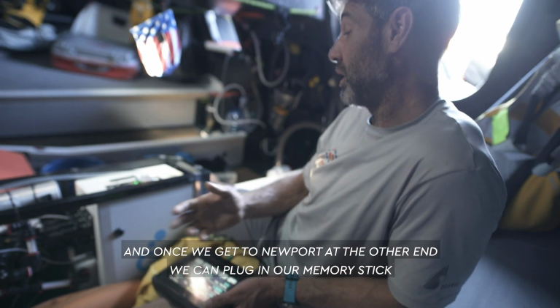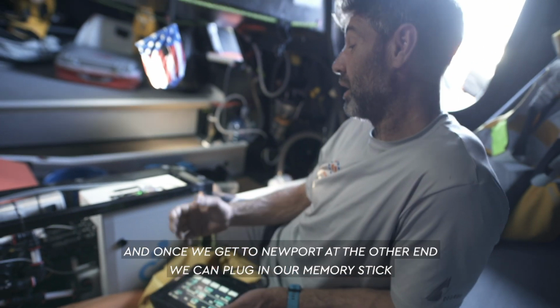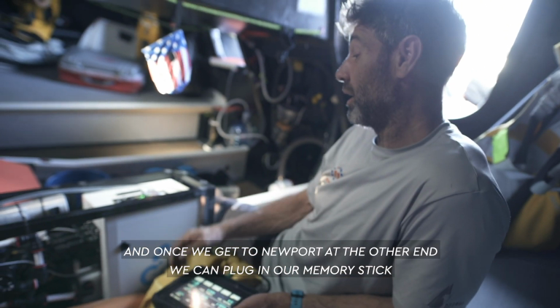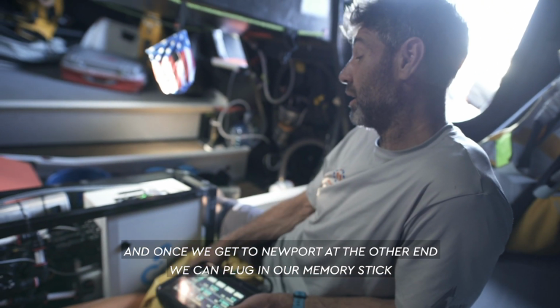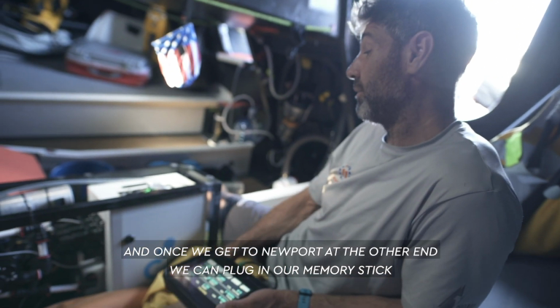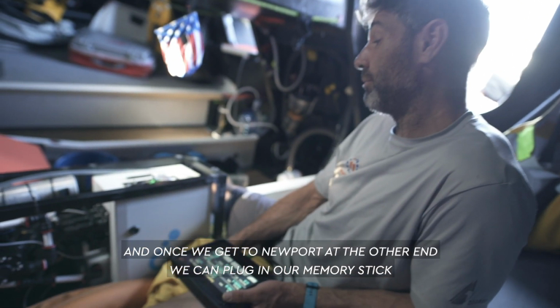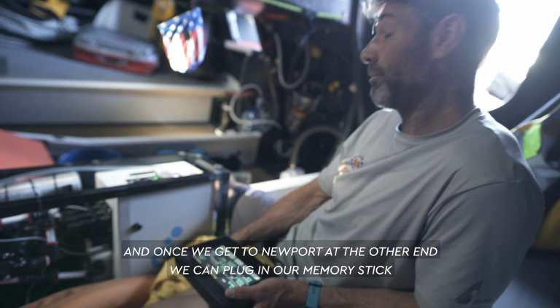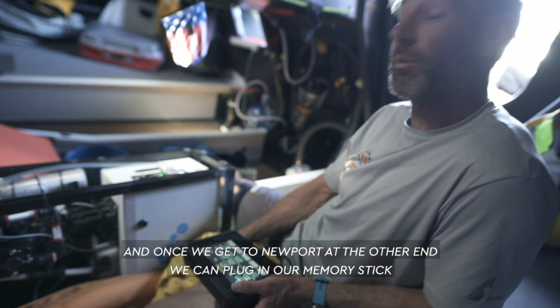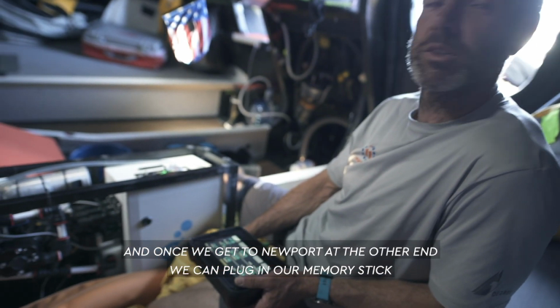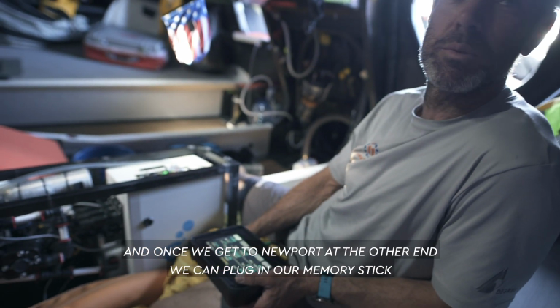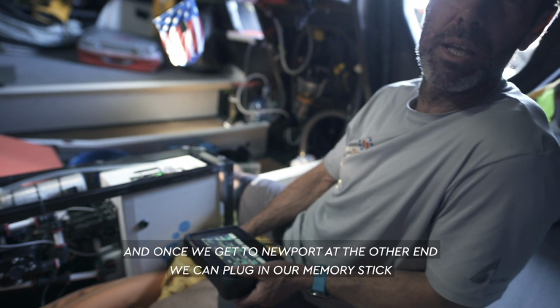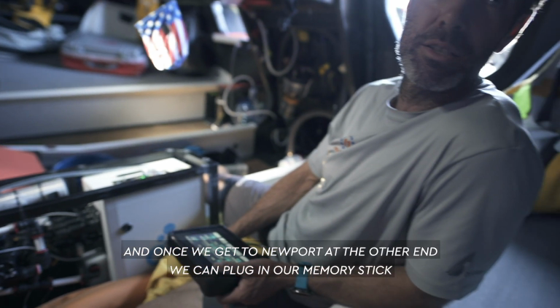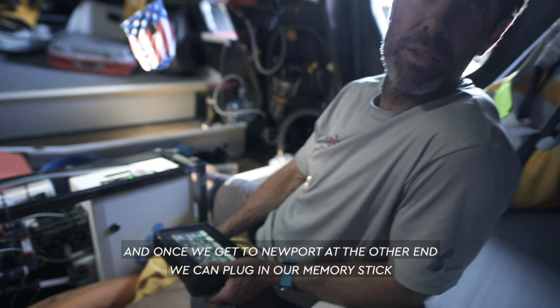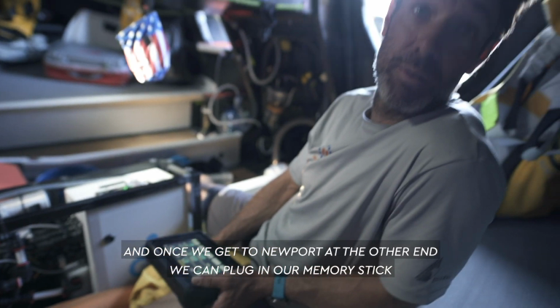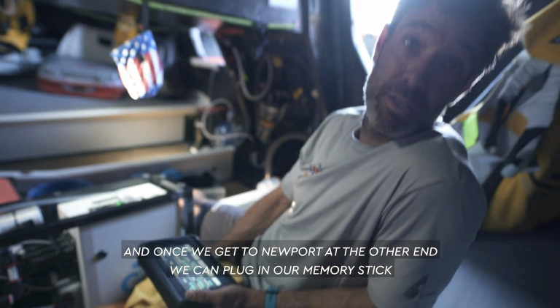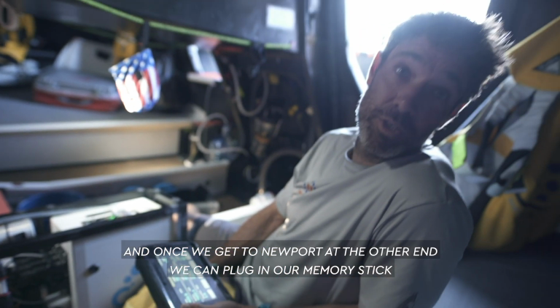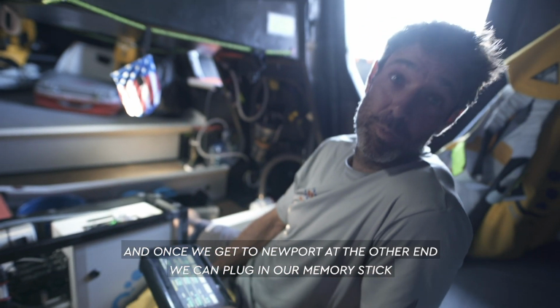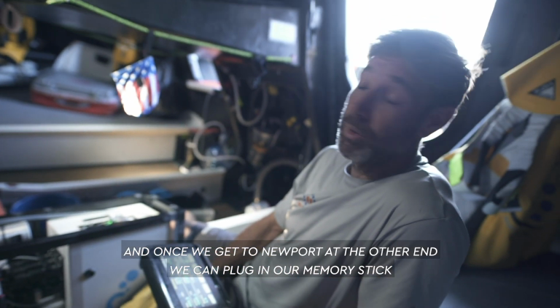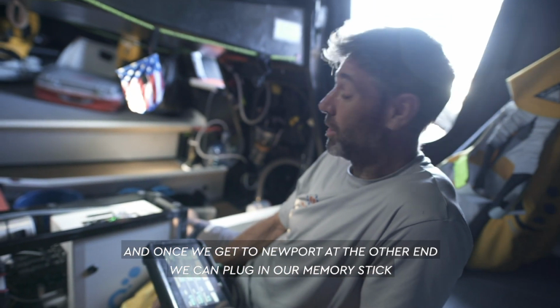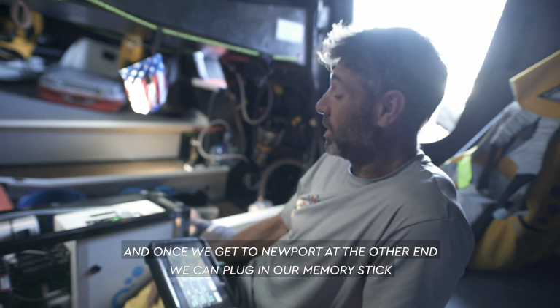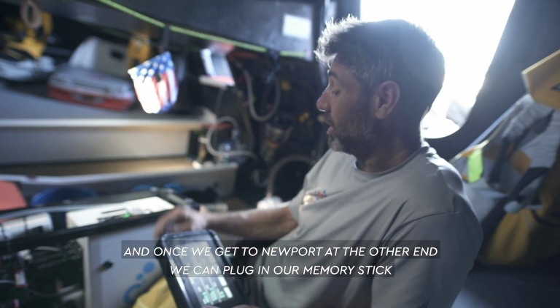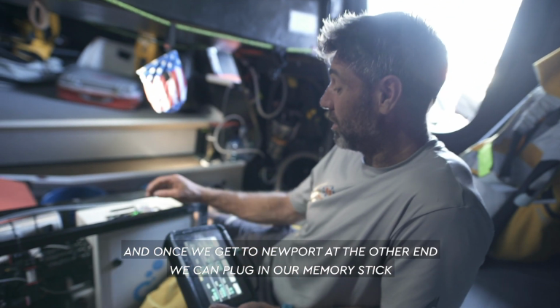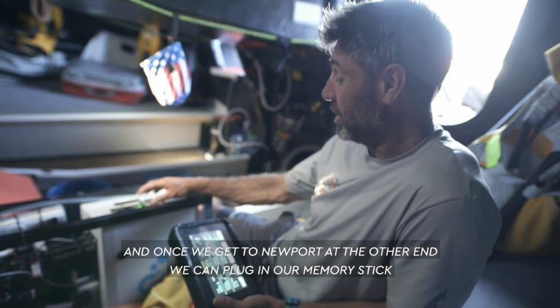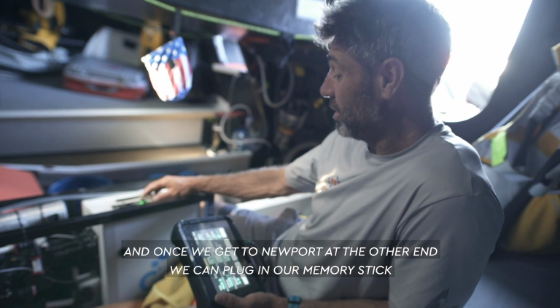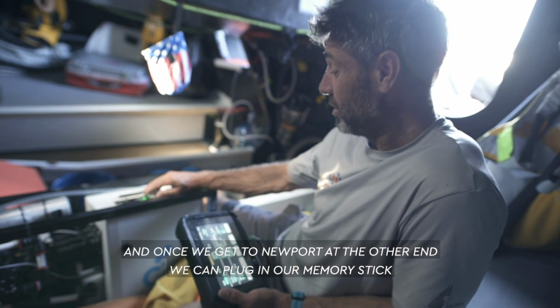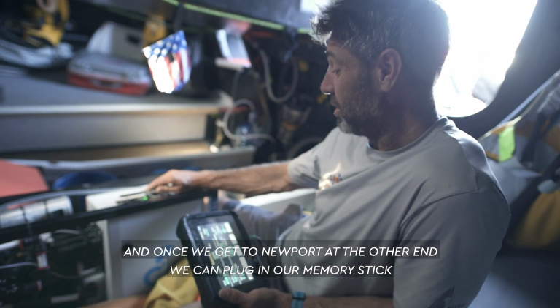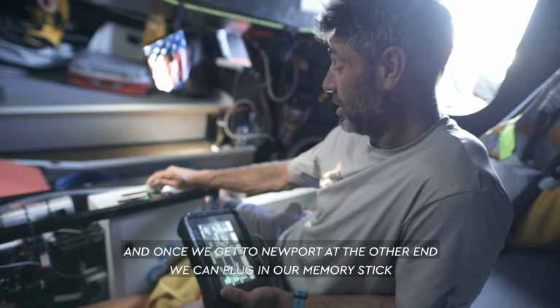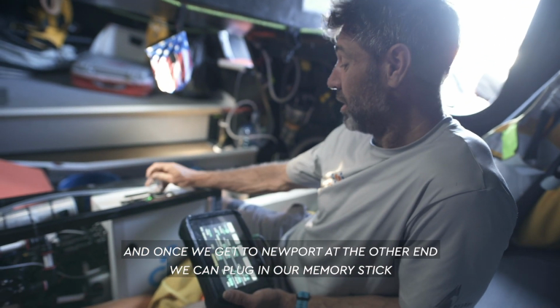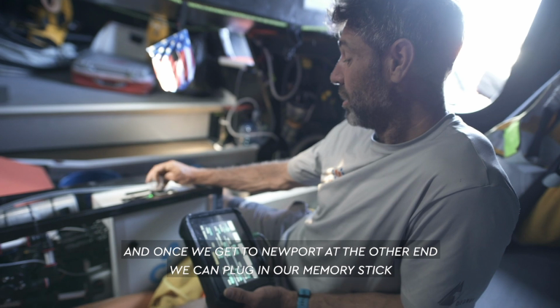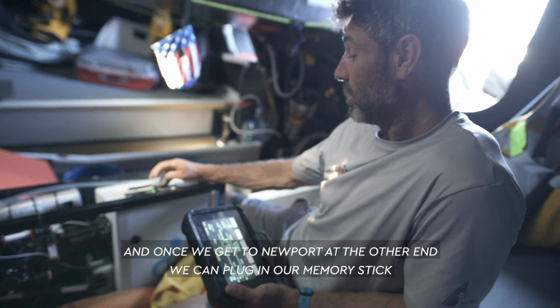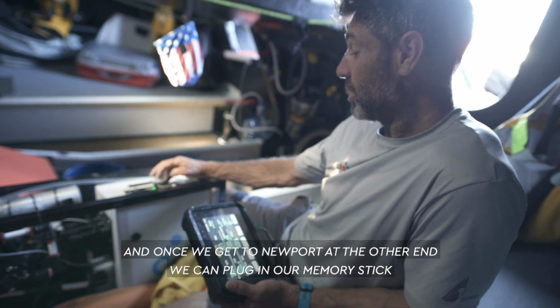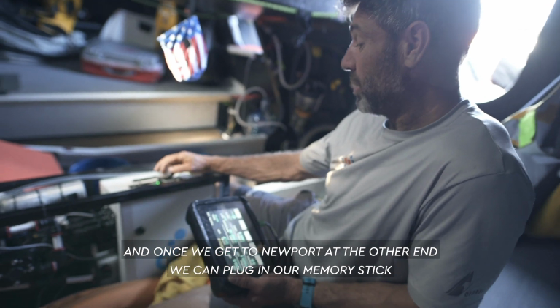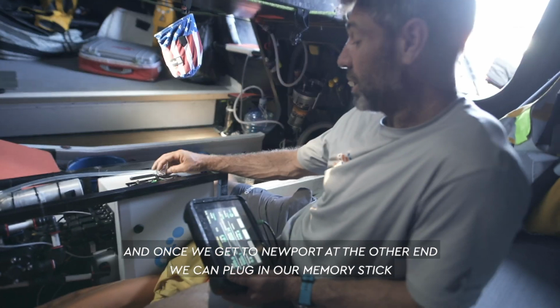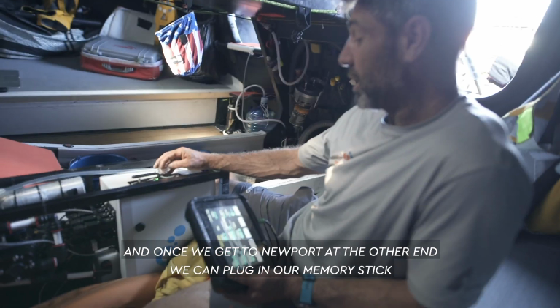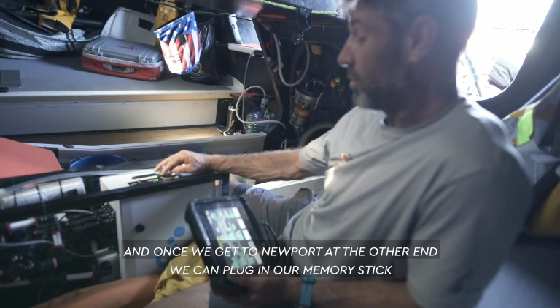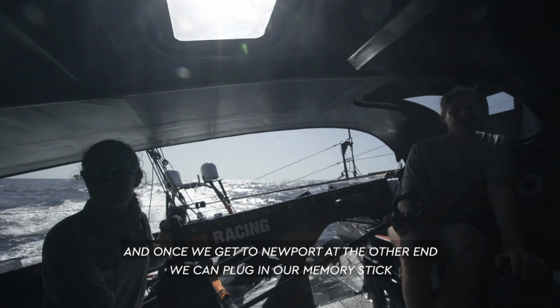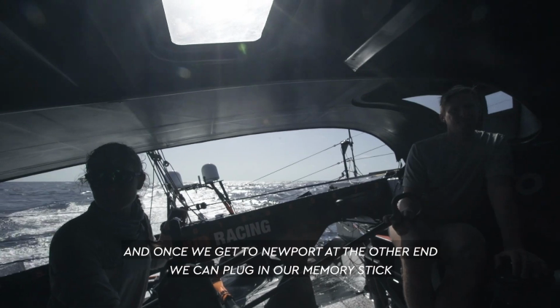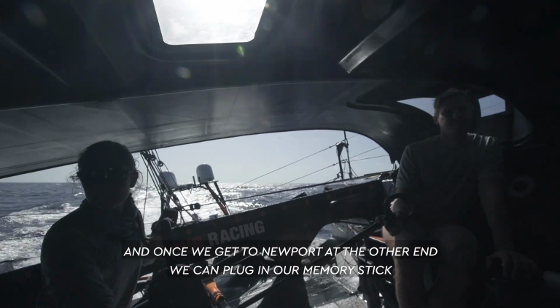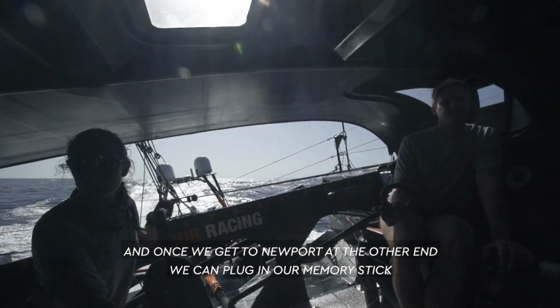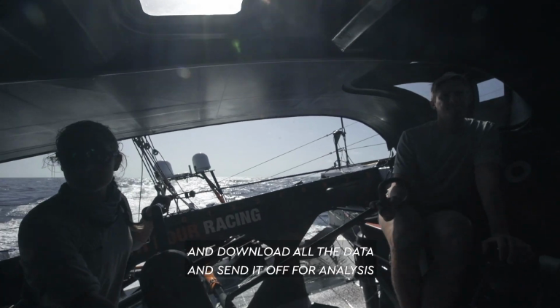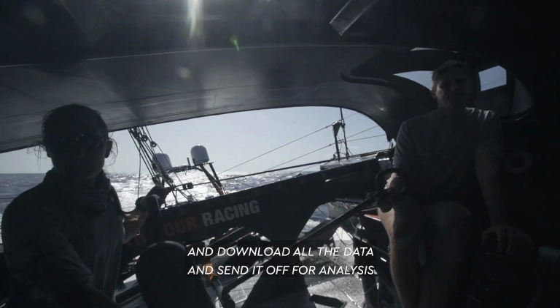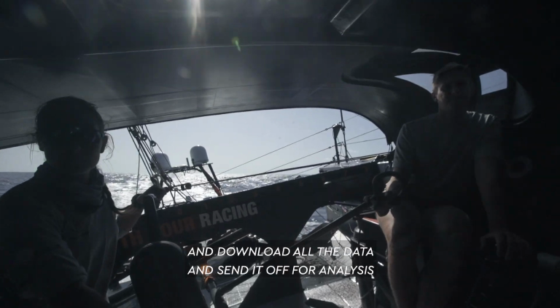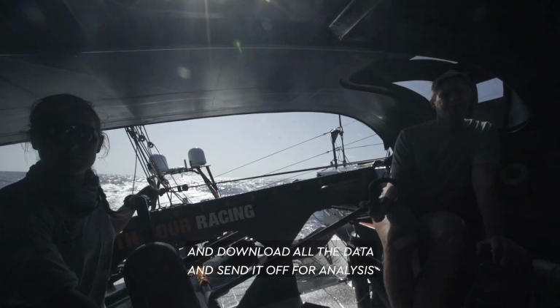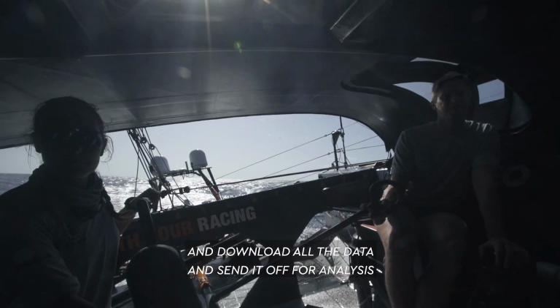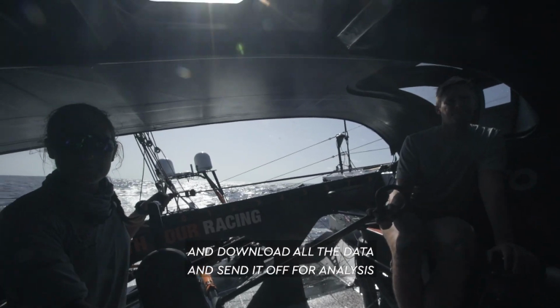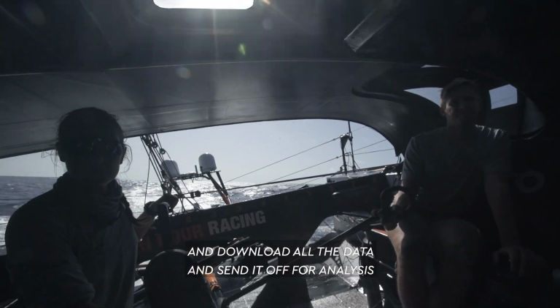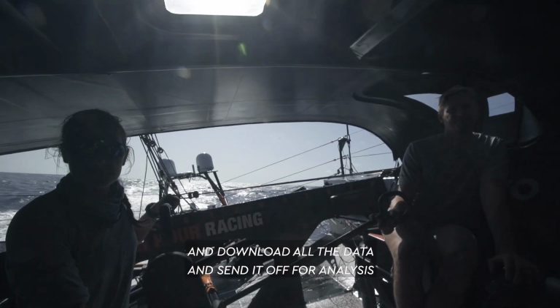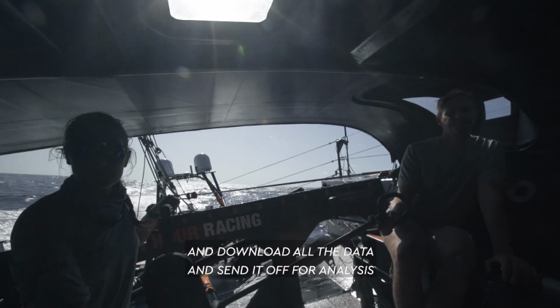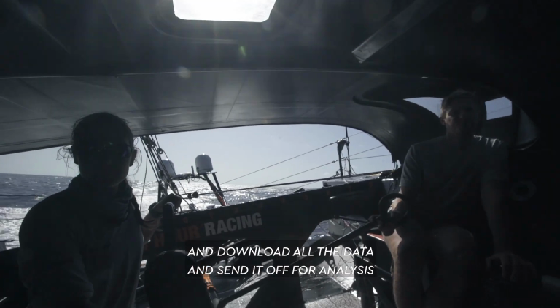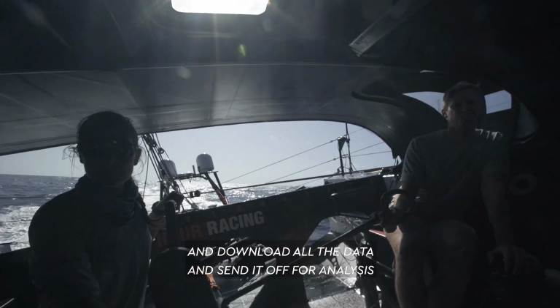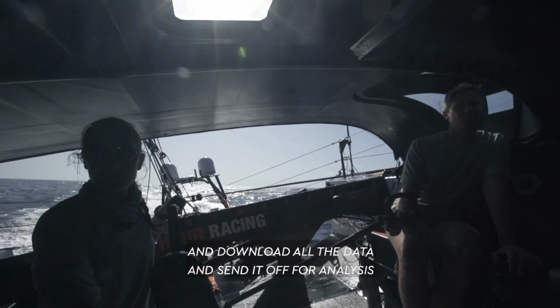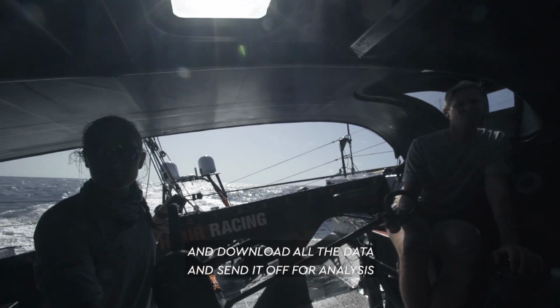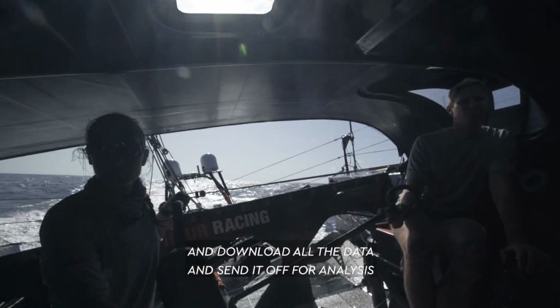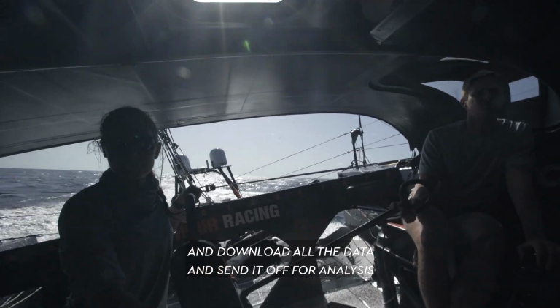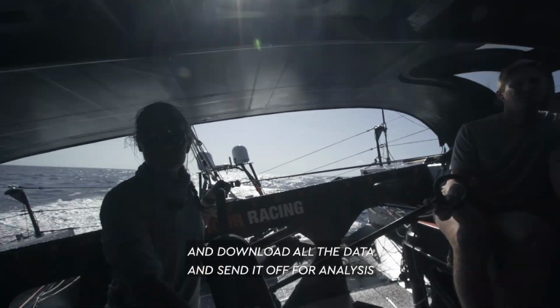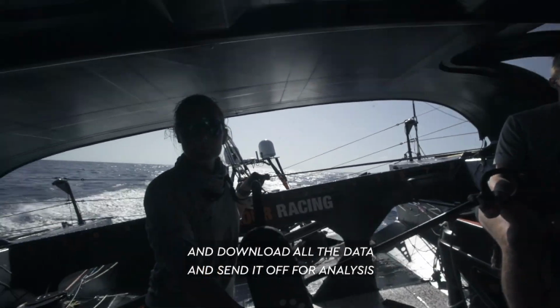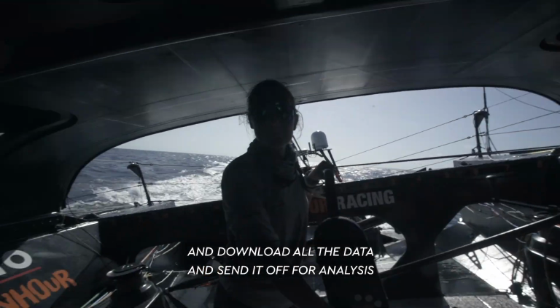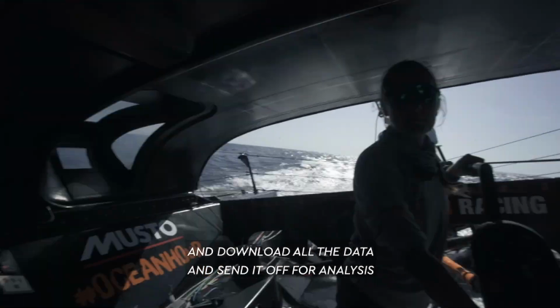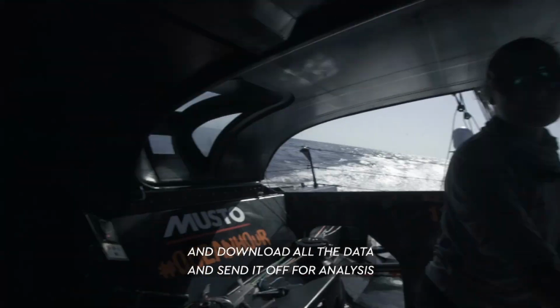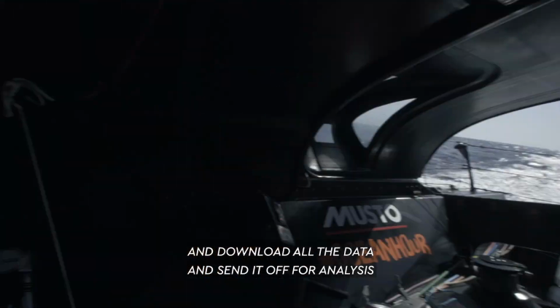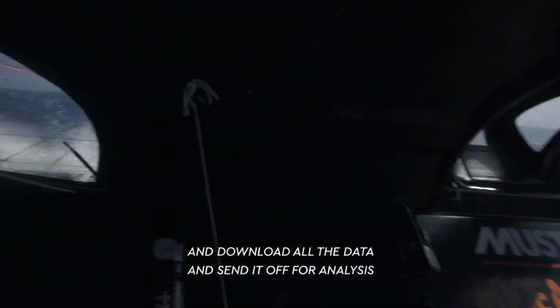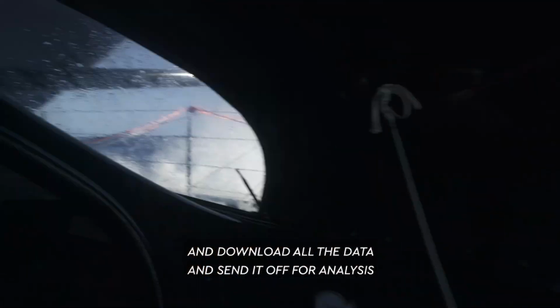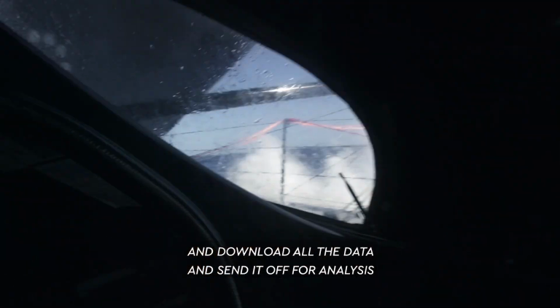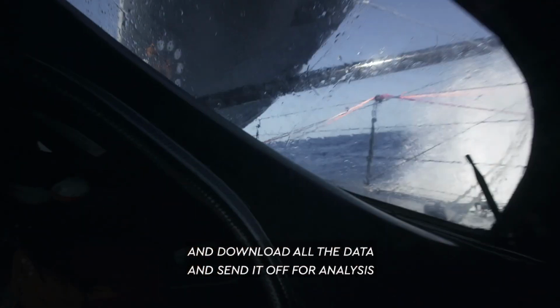And once we get to Newport at the other end, we can plug in our memory stick, download all the data and send it off for analysis.